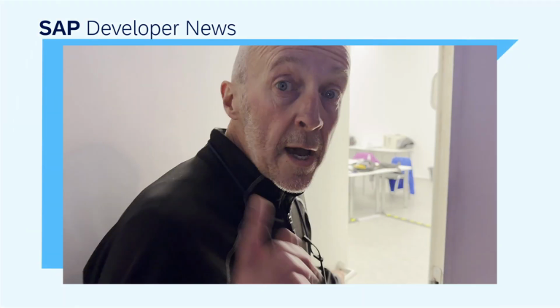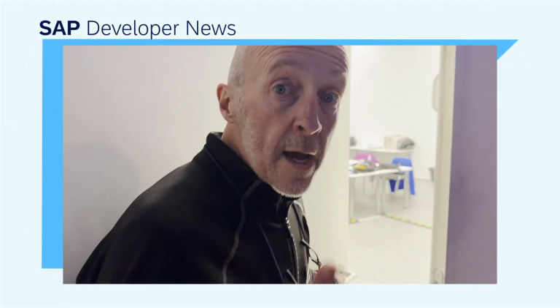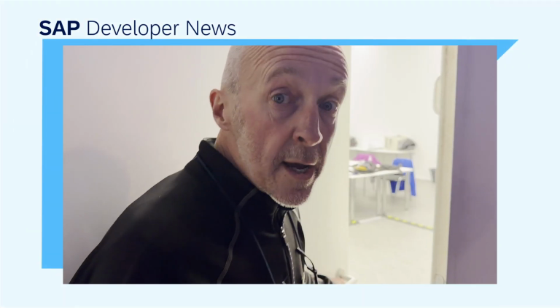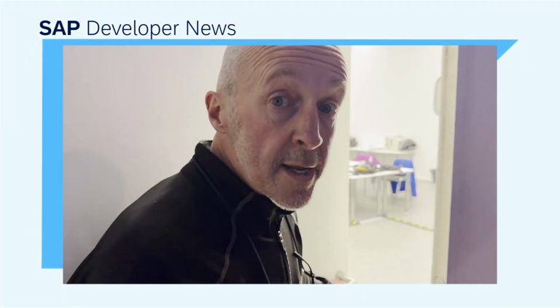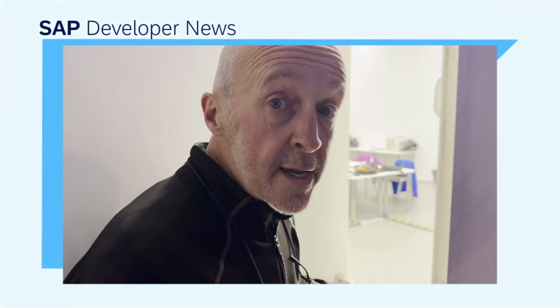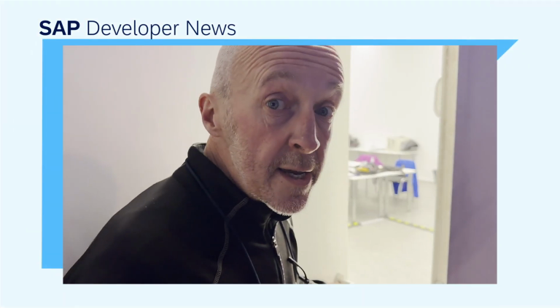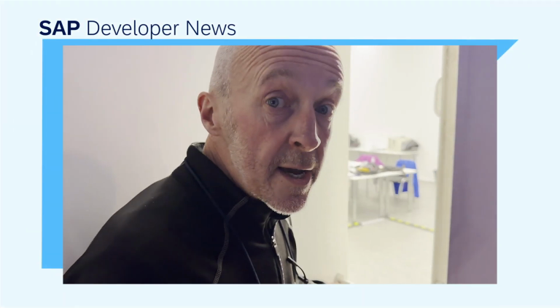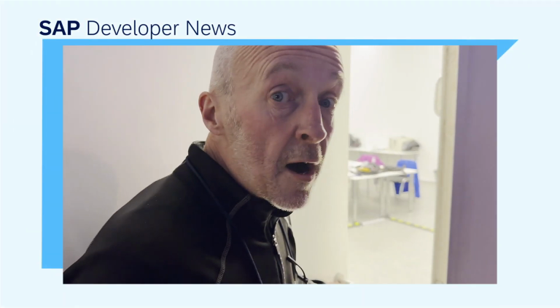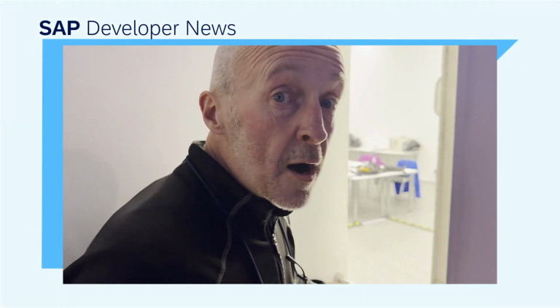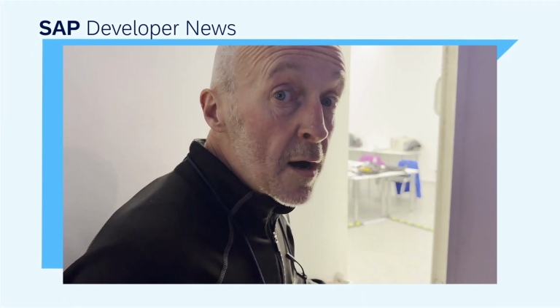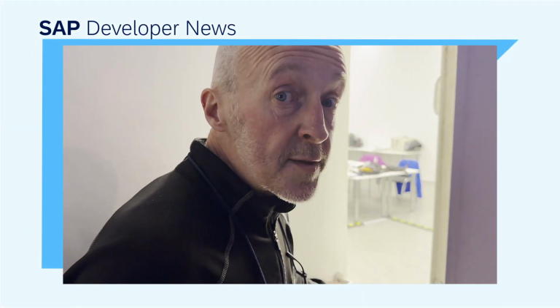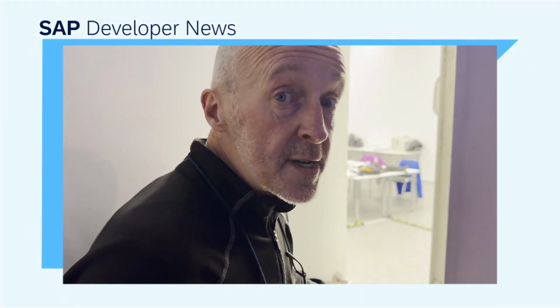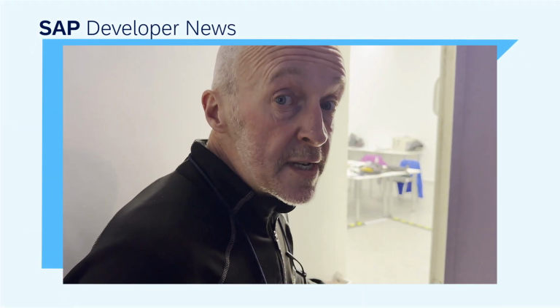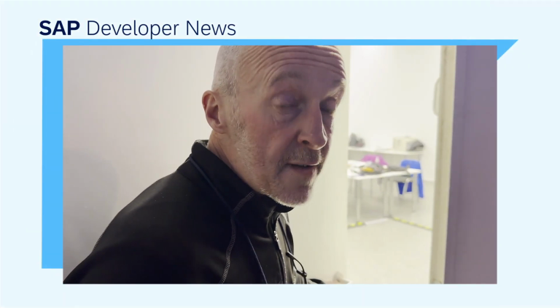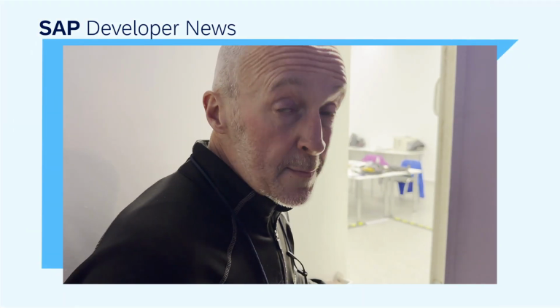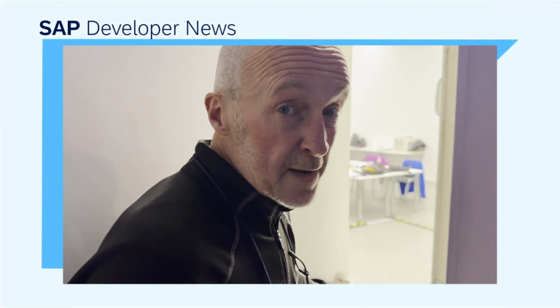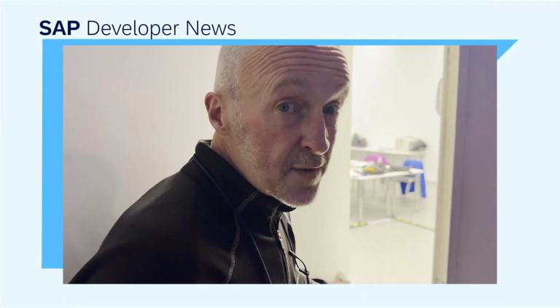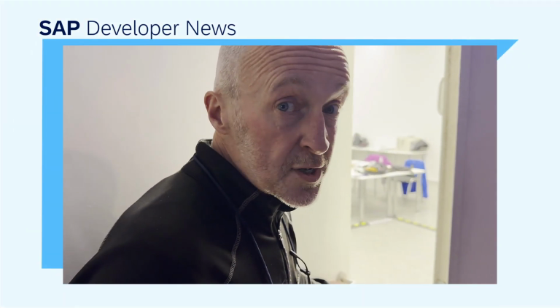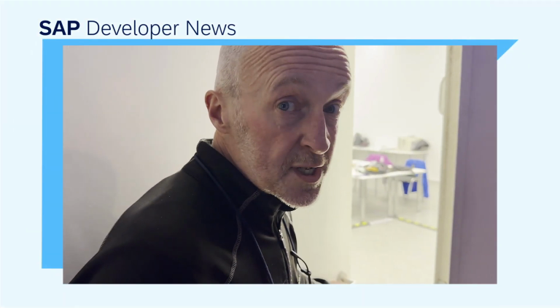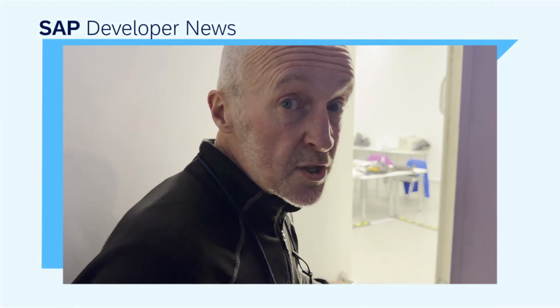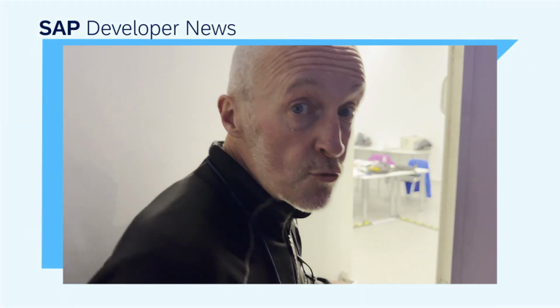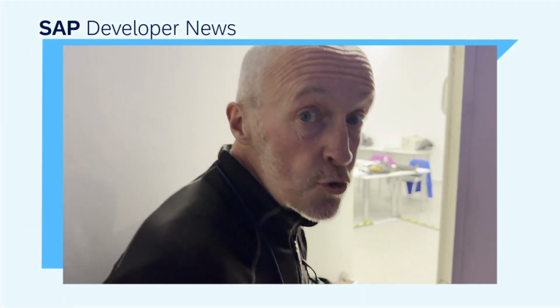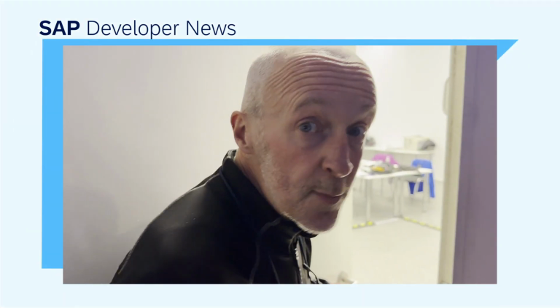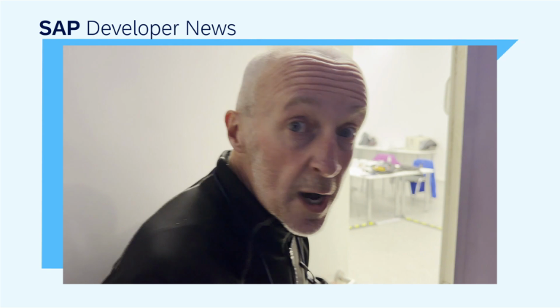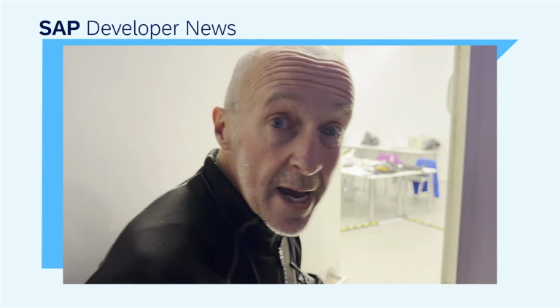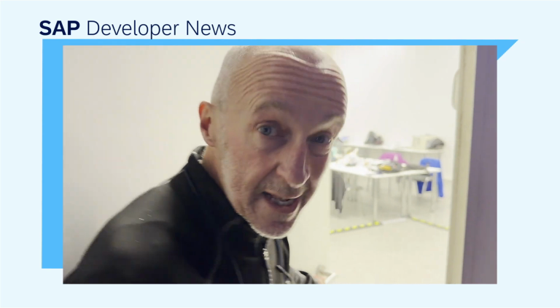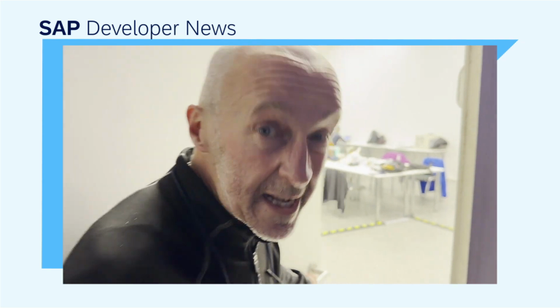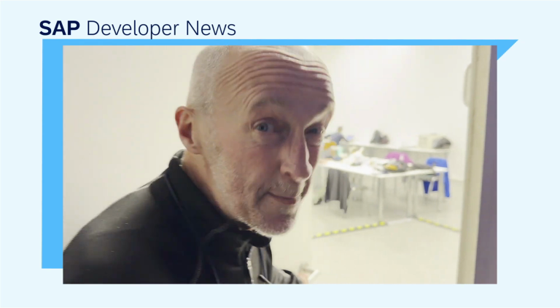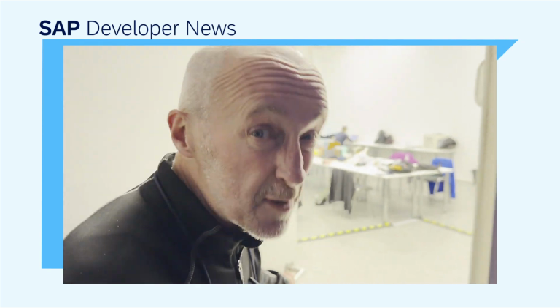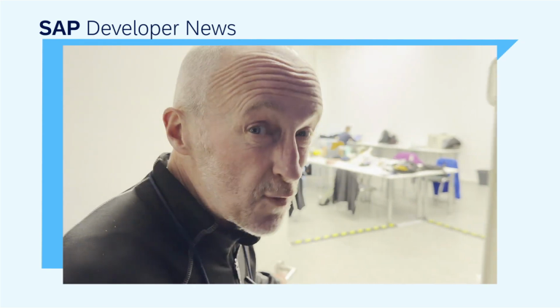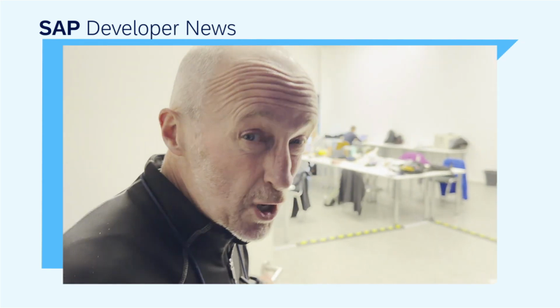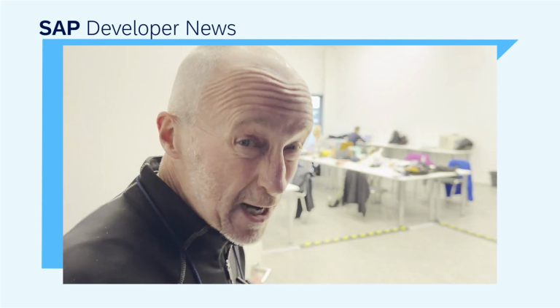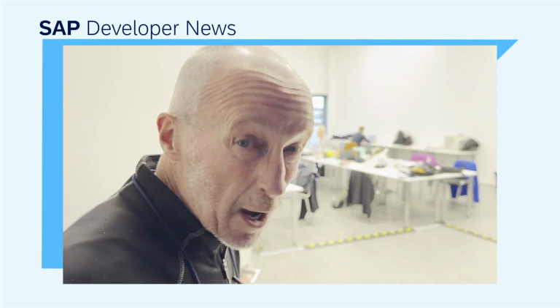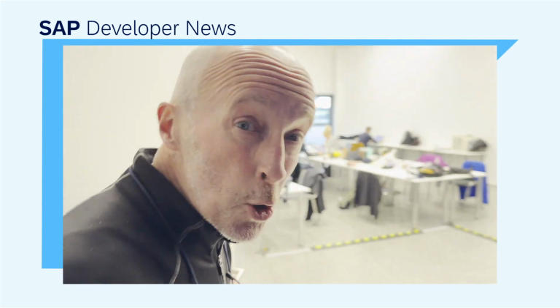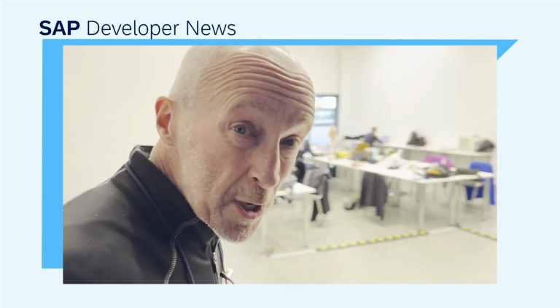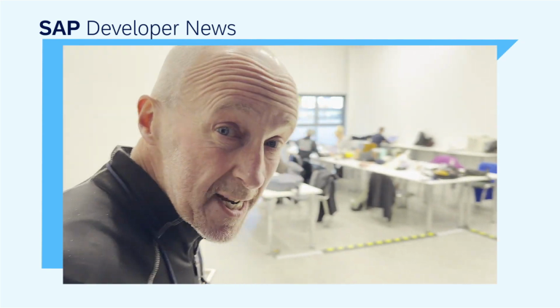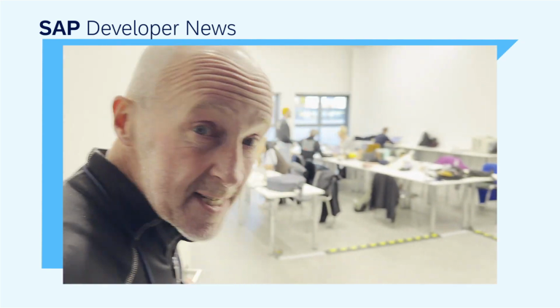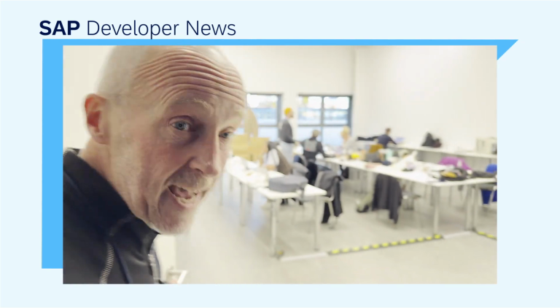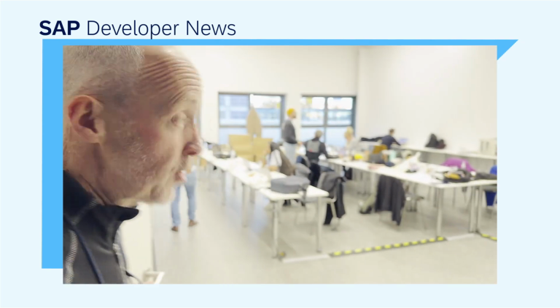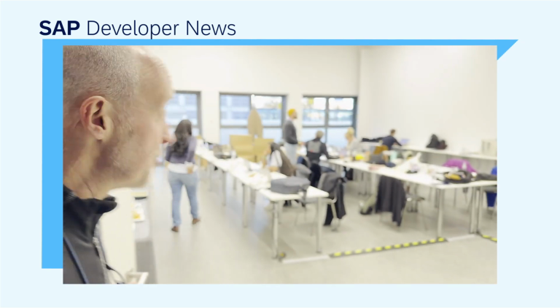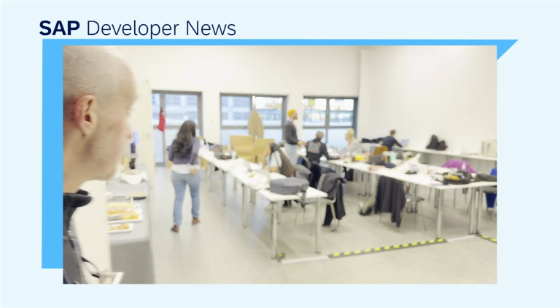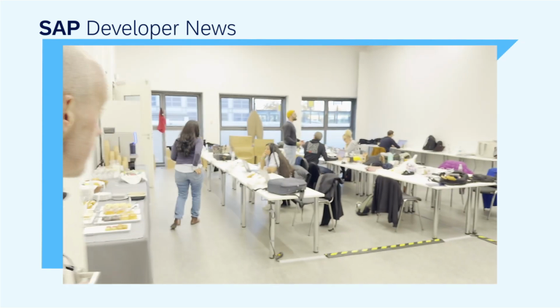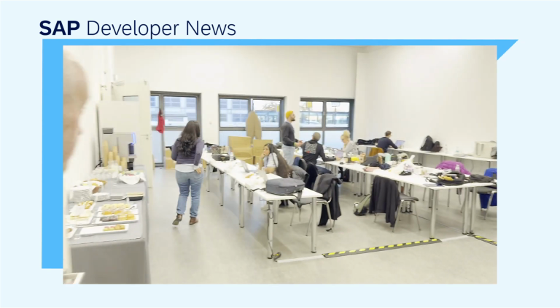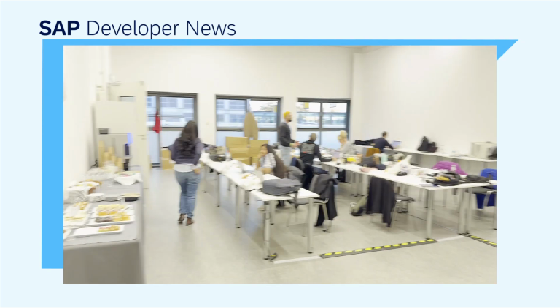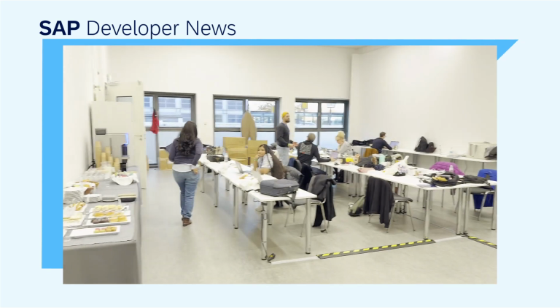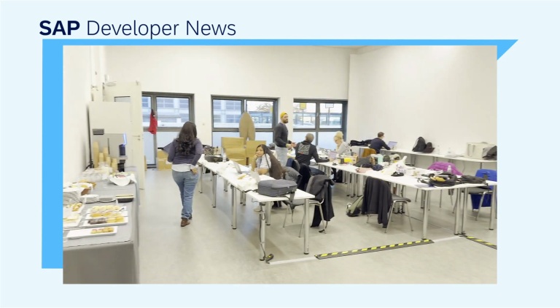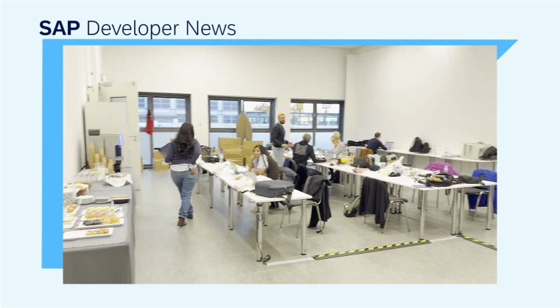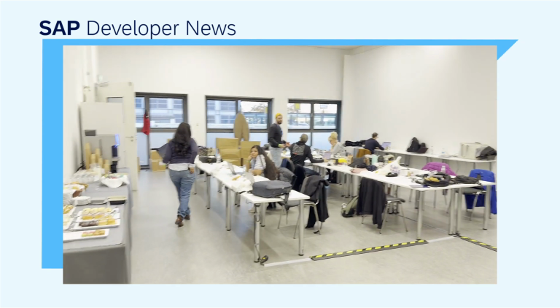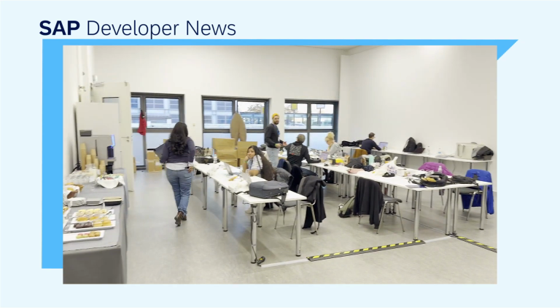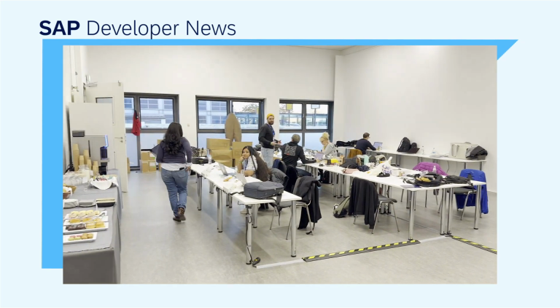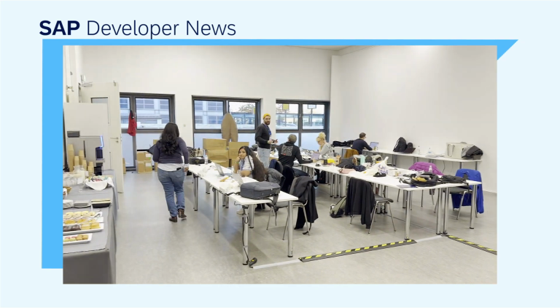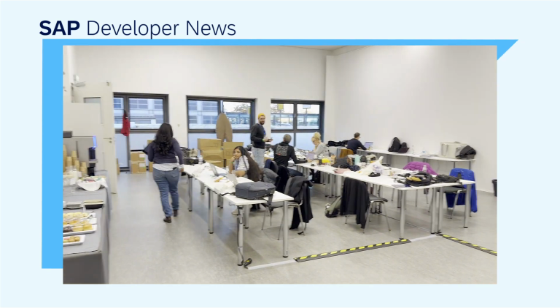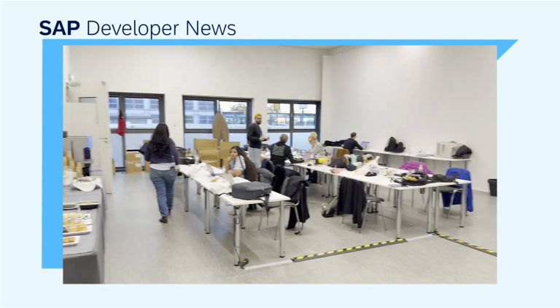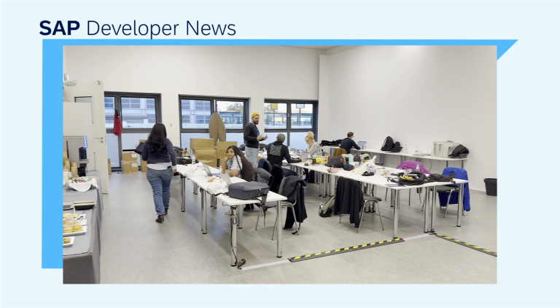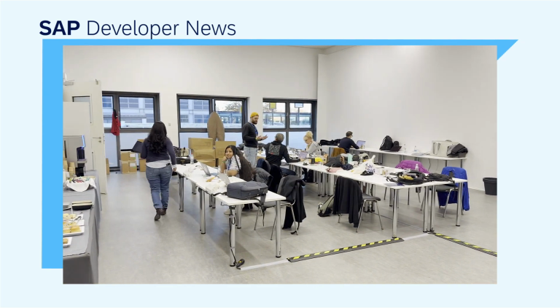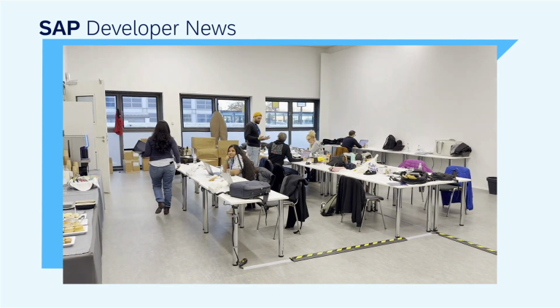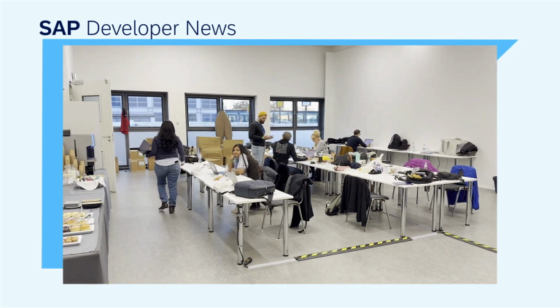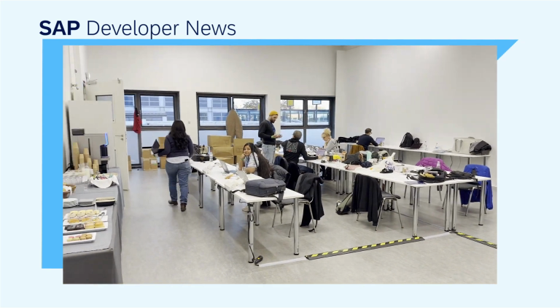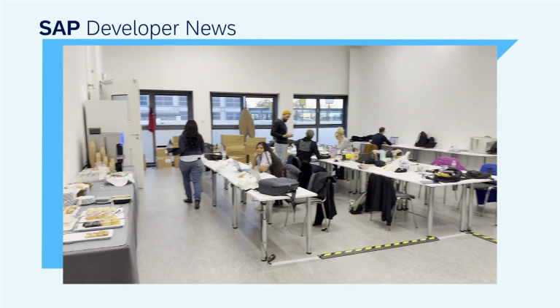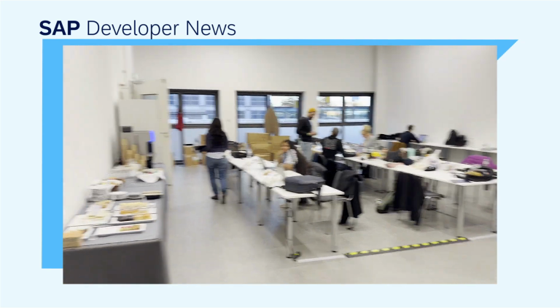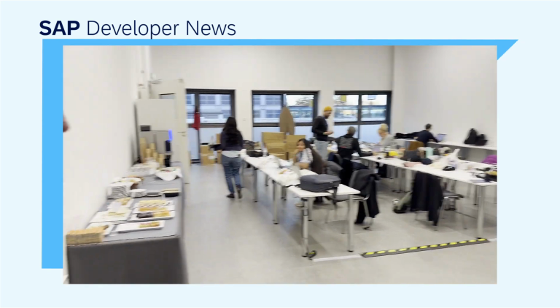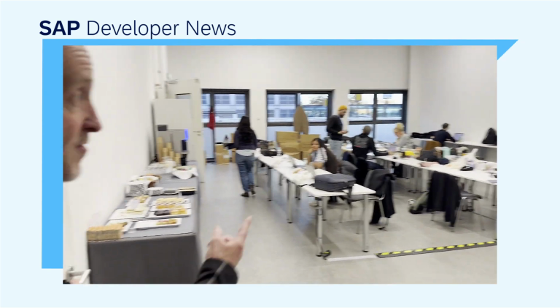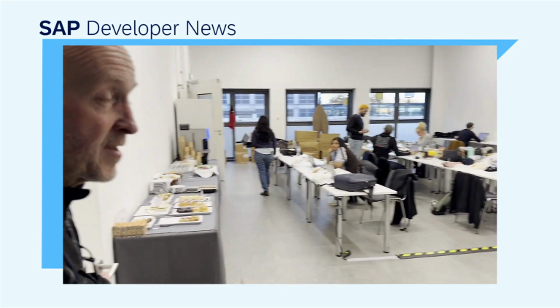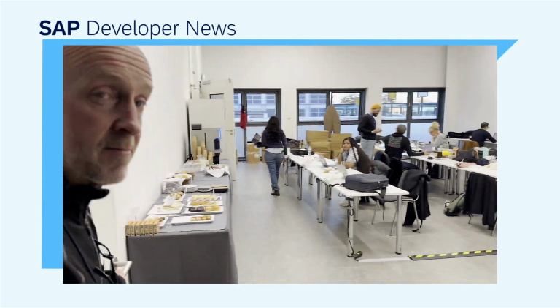And here are the developer advocates in the room. A little bit of organized chaos — food, everything.